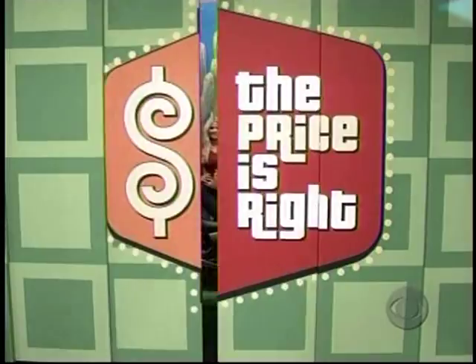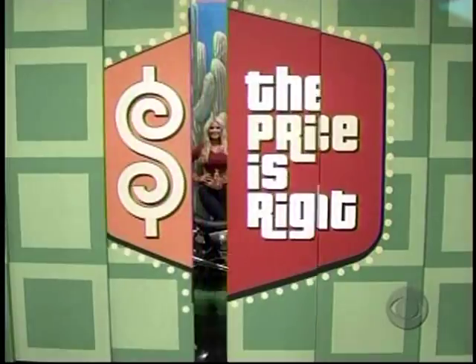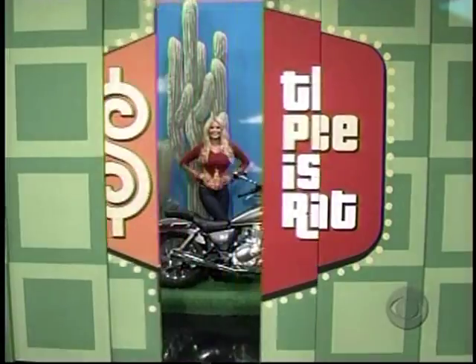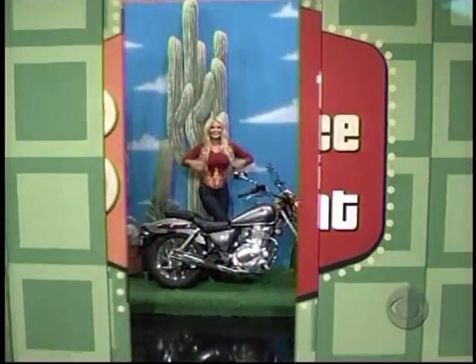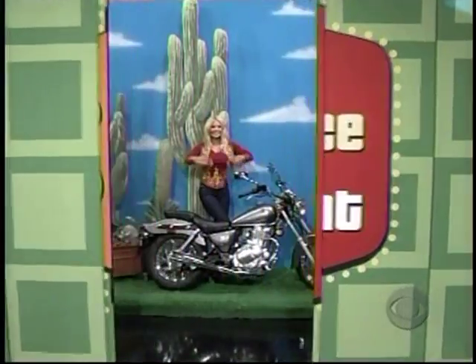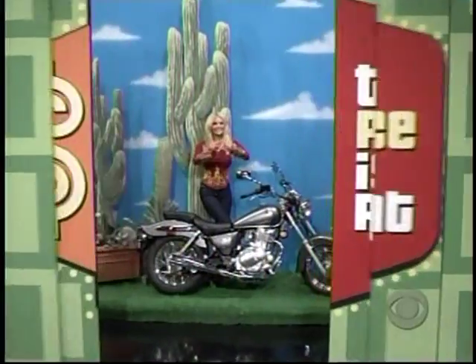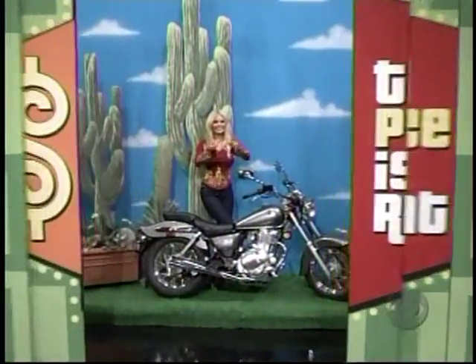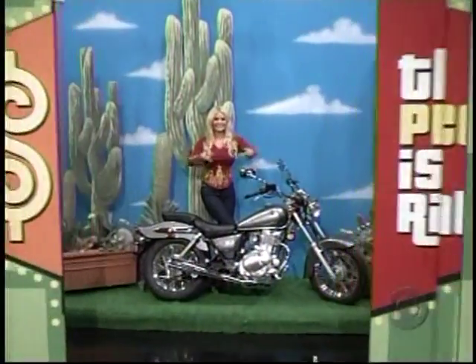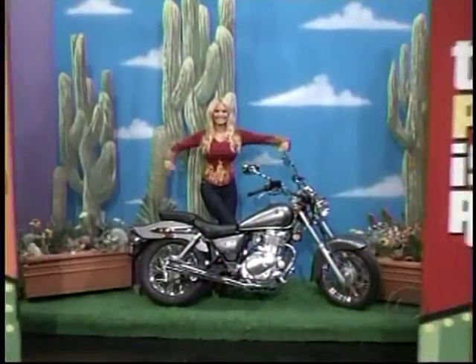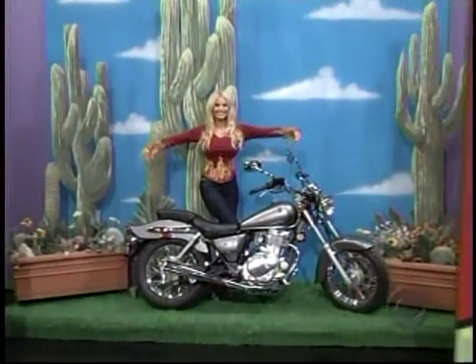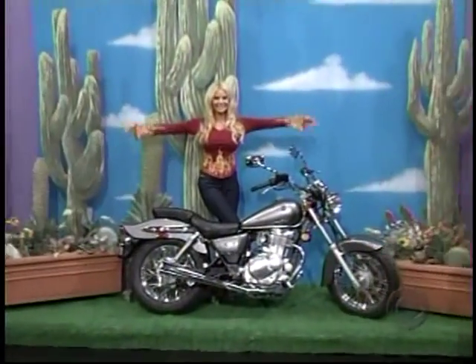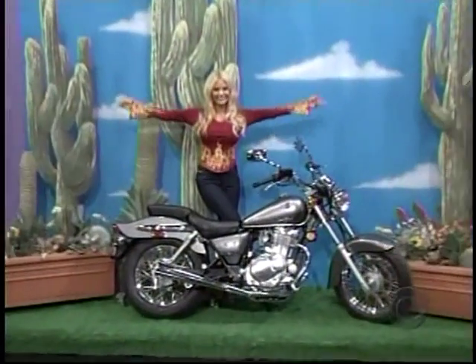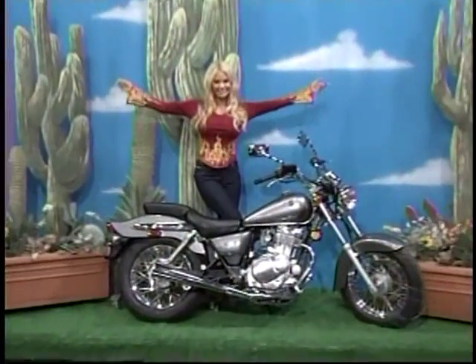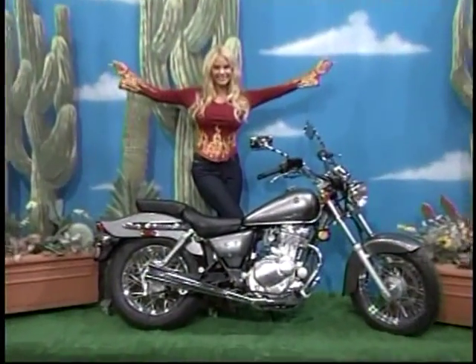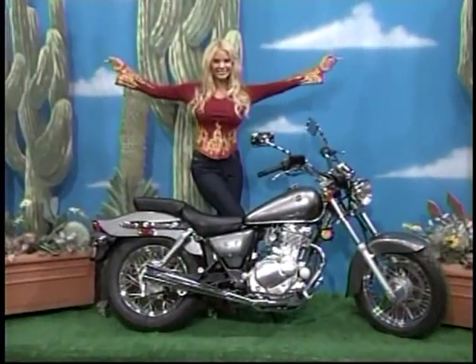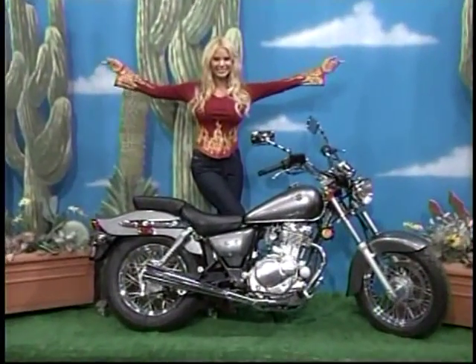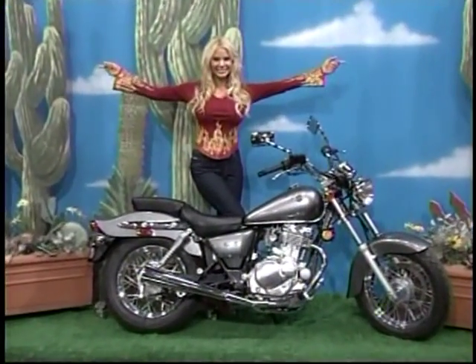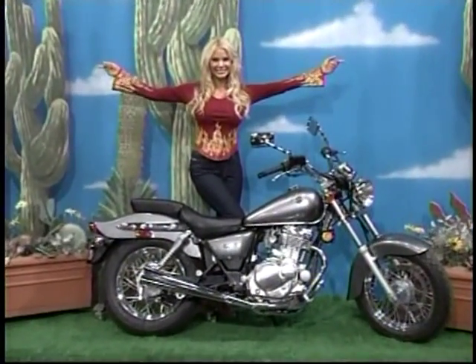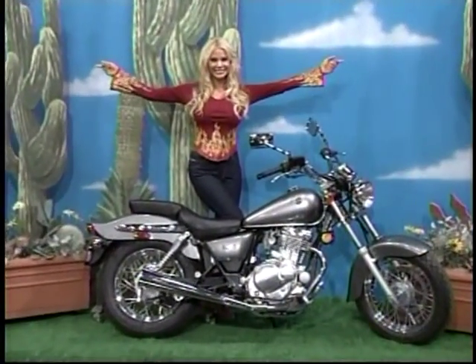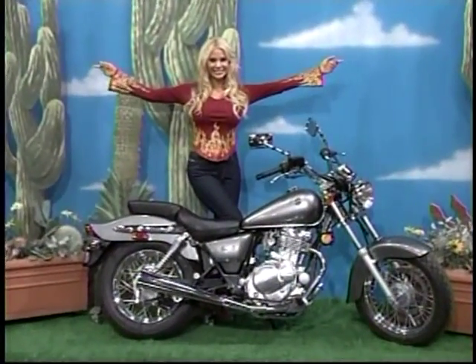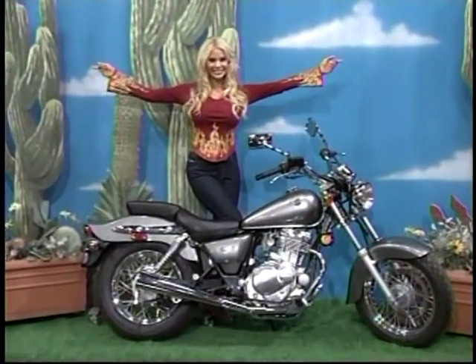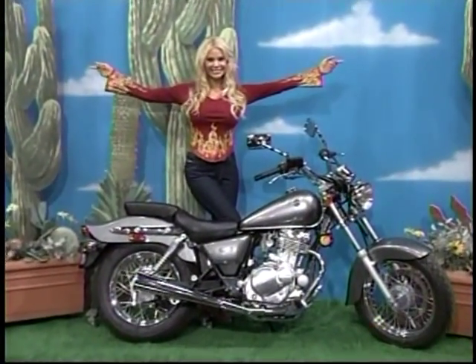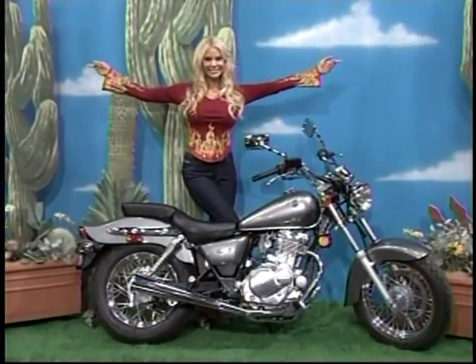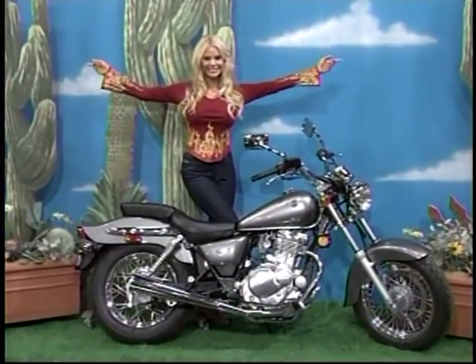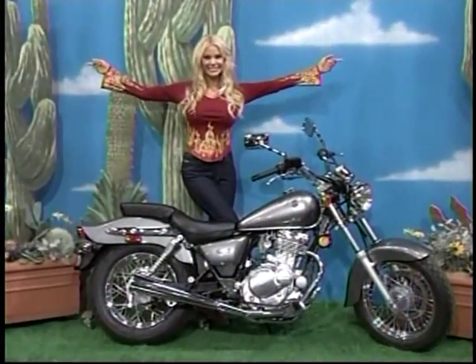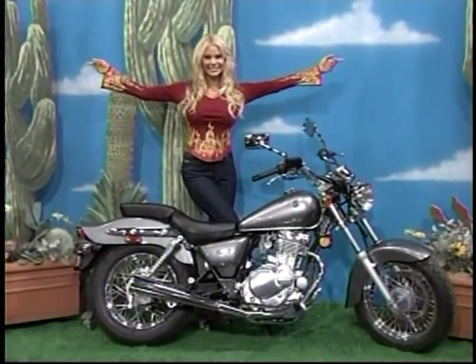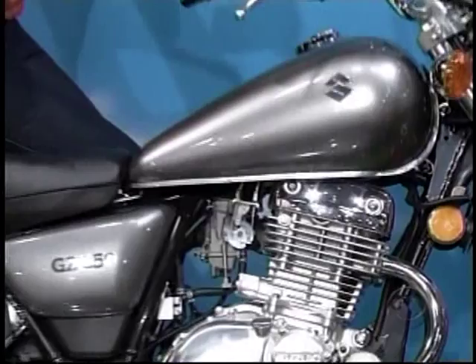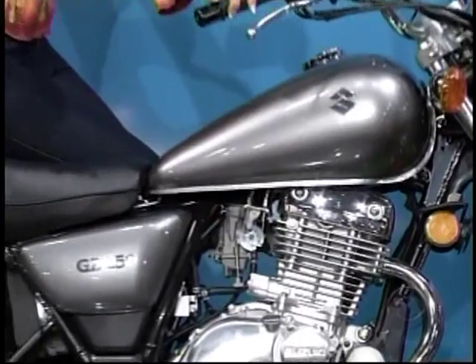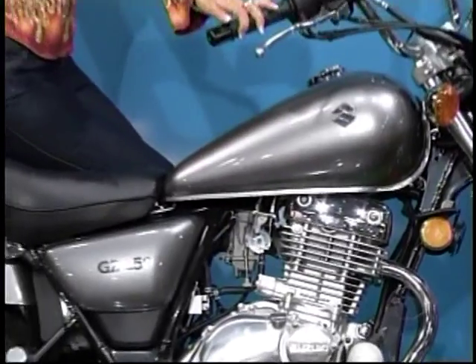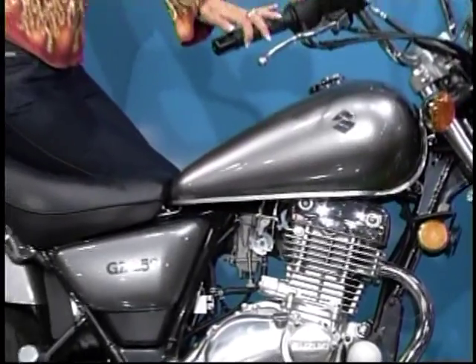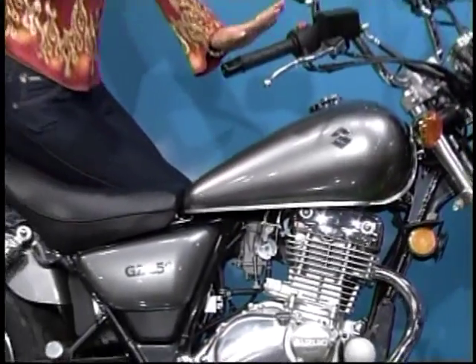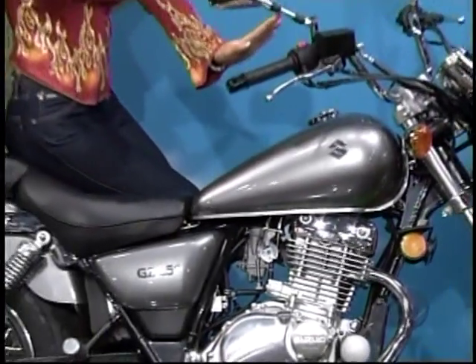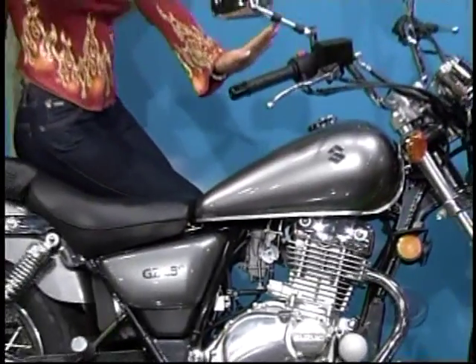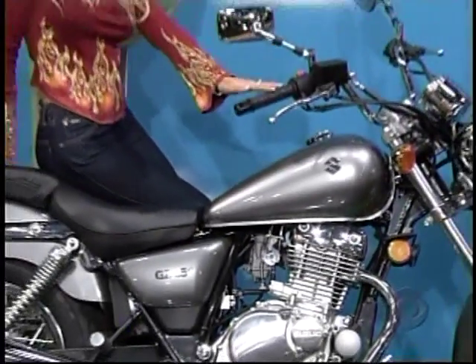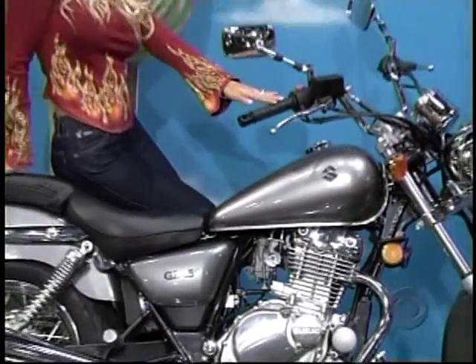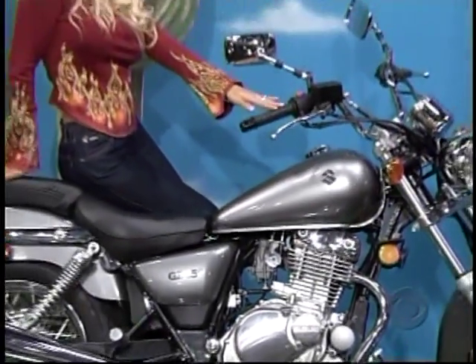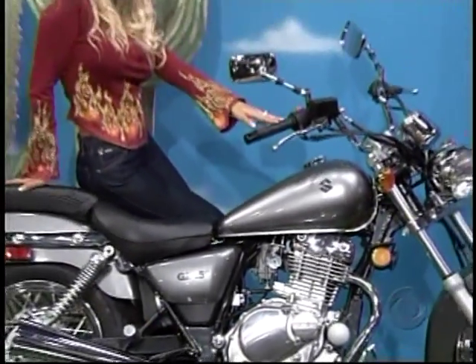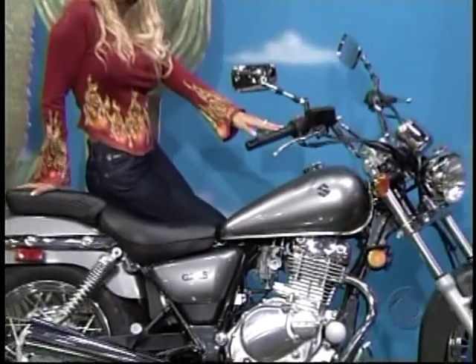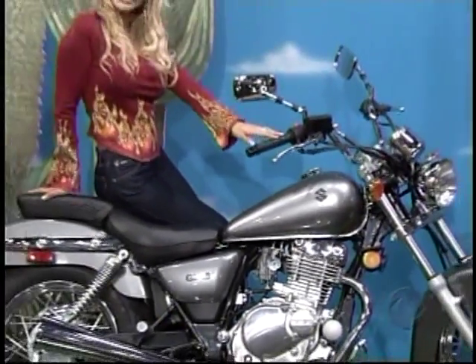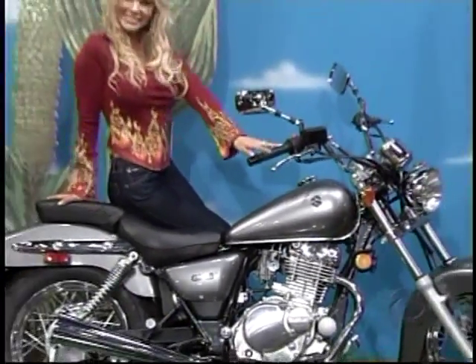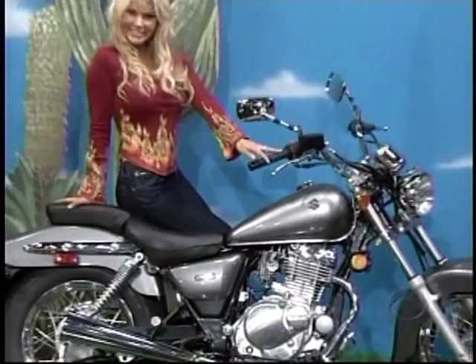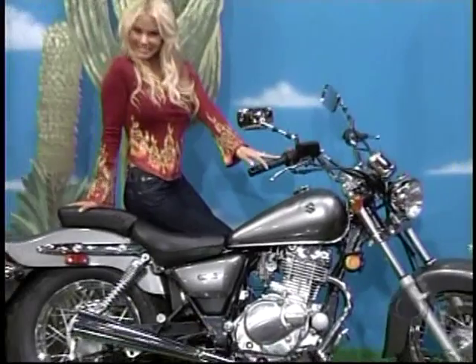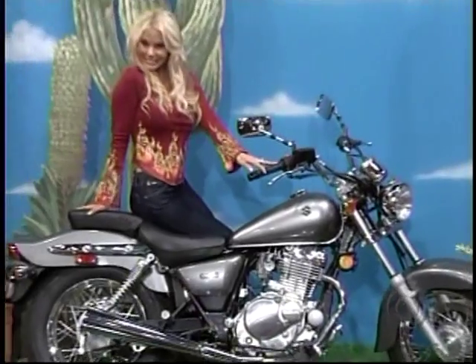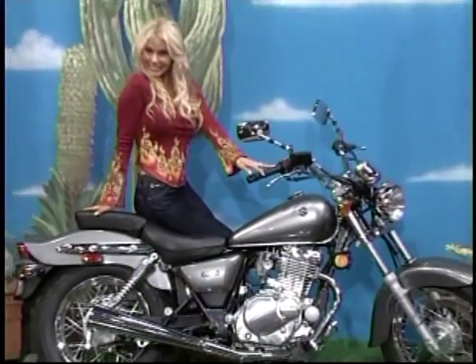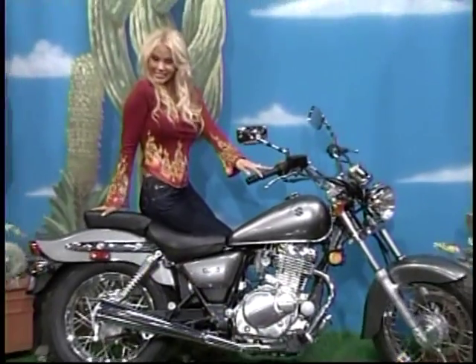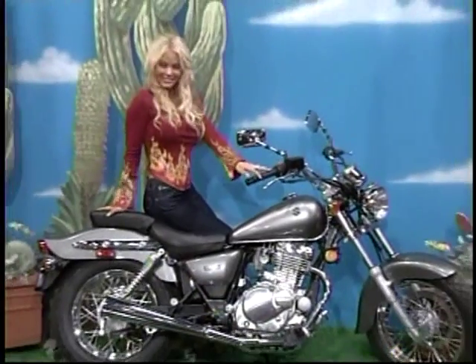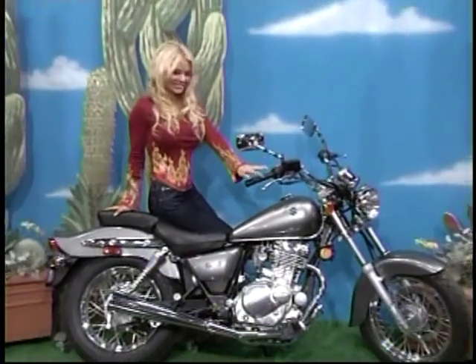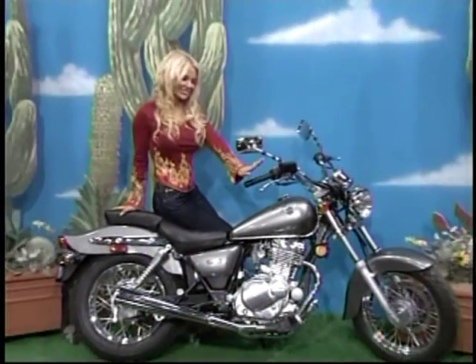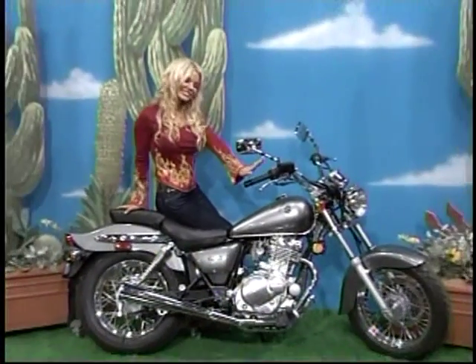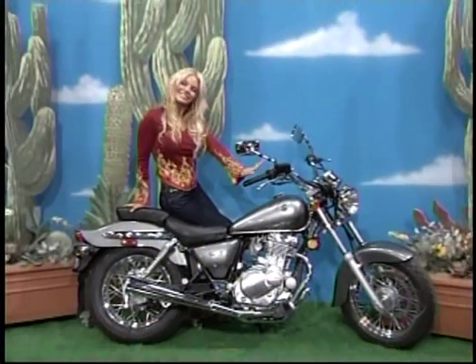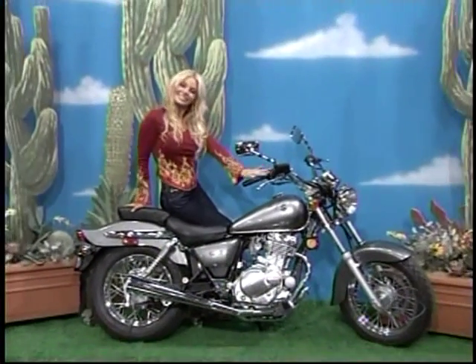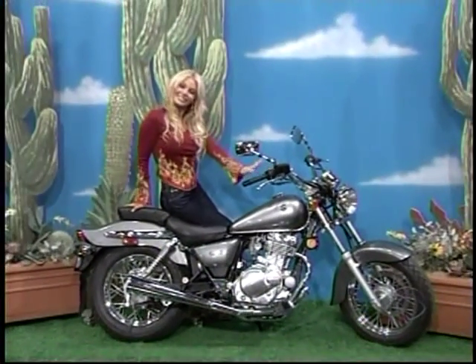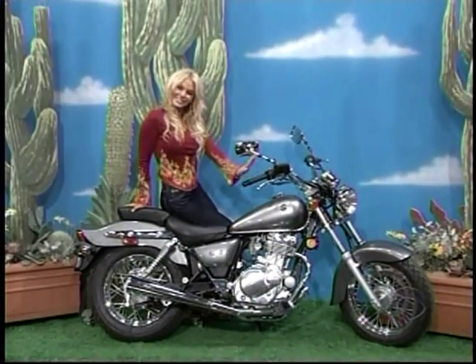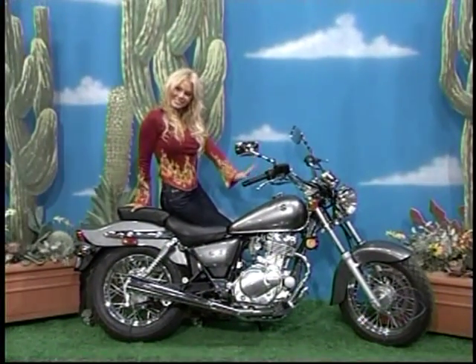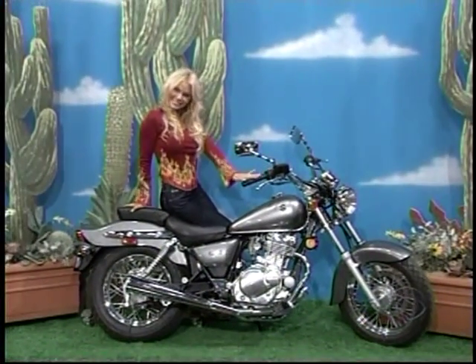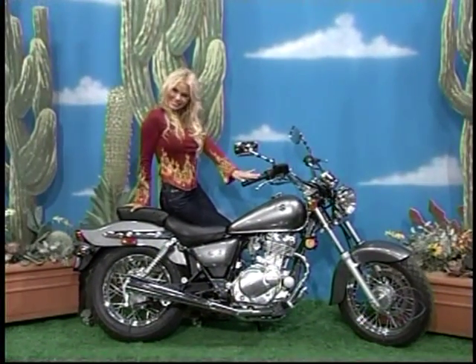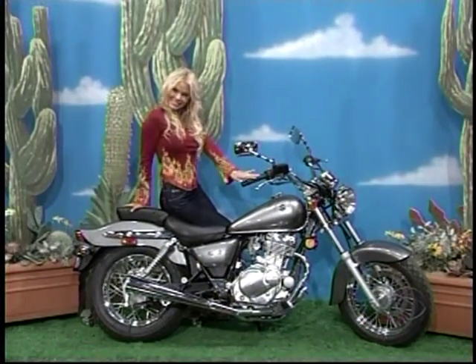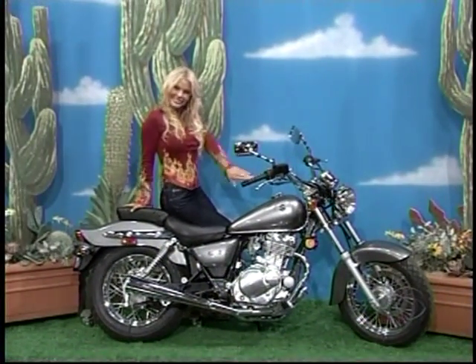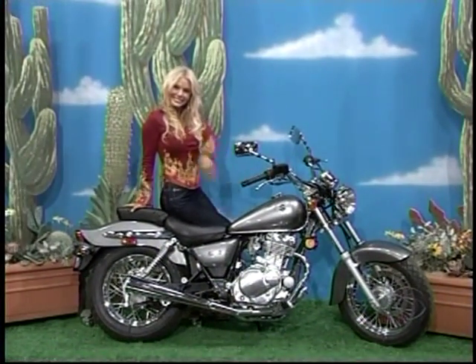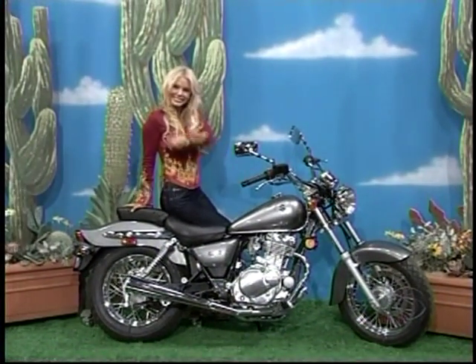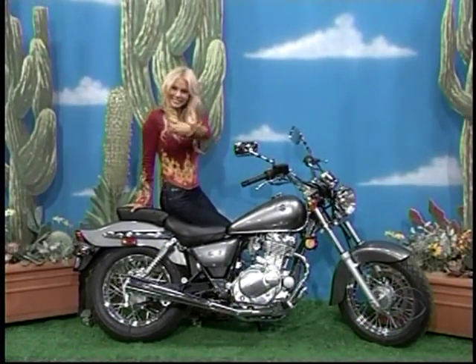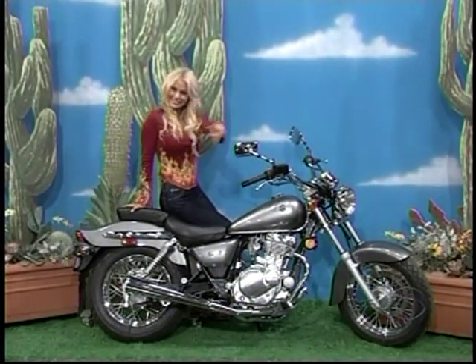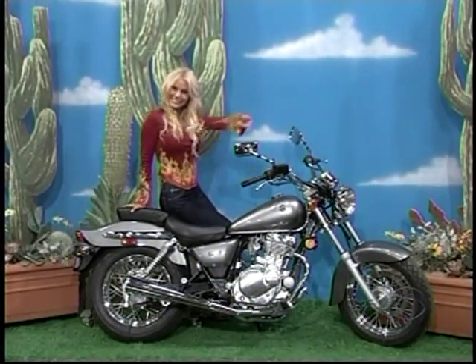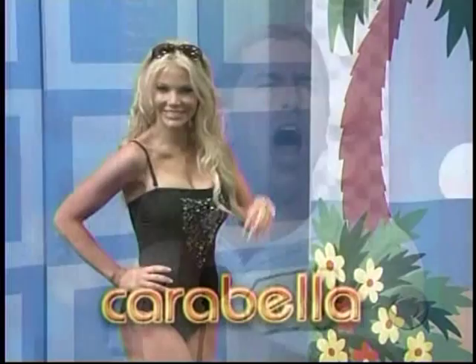Motorcycle! Digital ignition and 5-speed transmission — a Suzuki 250.